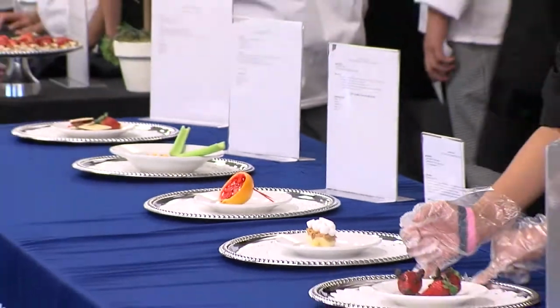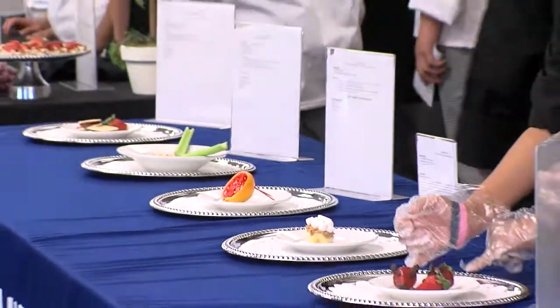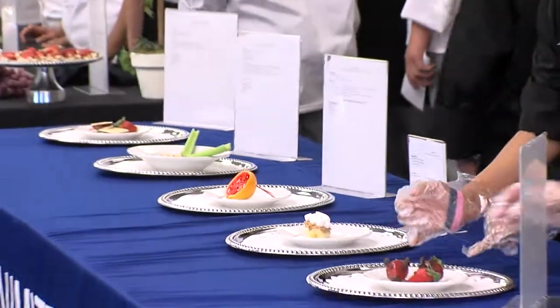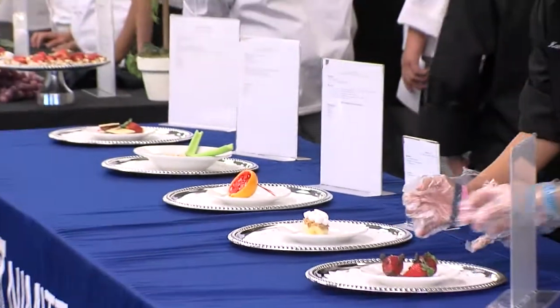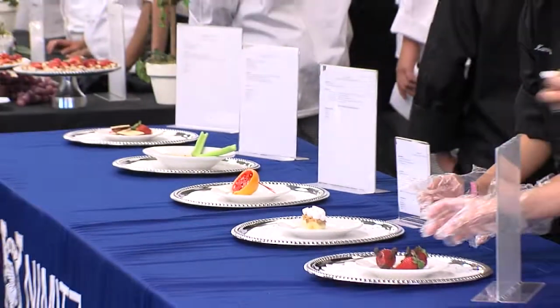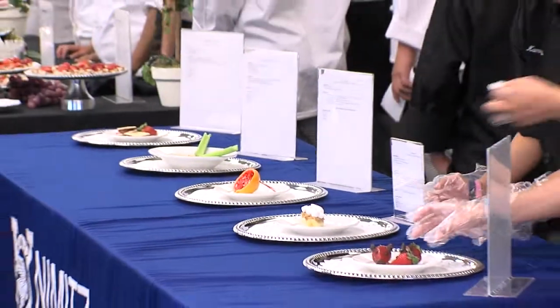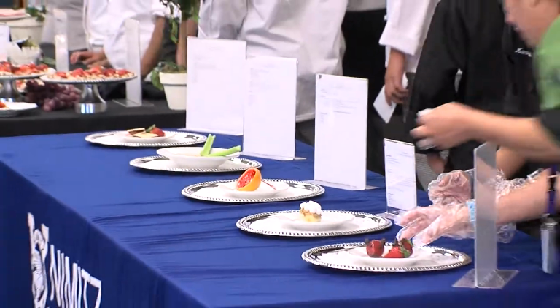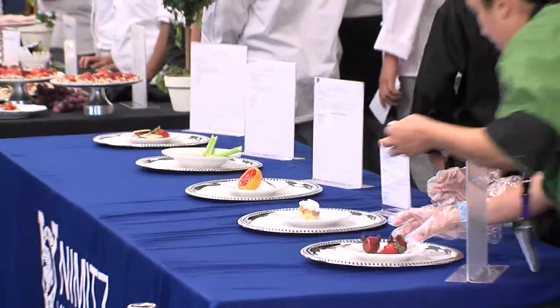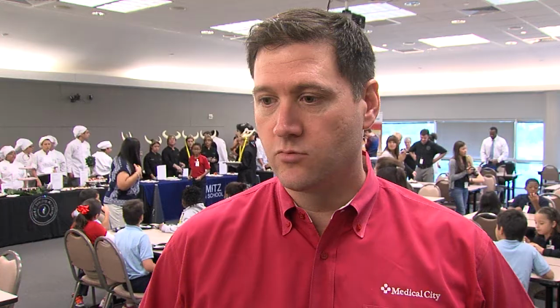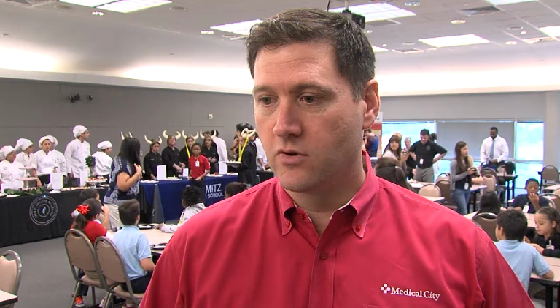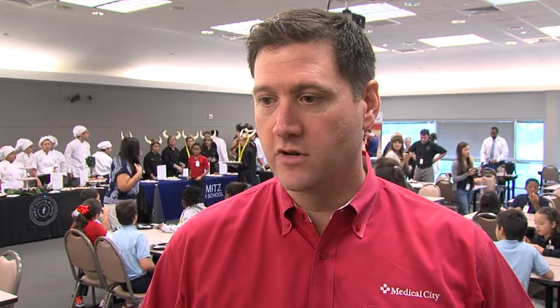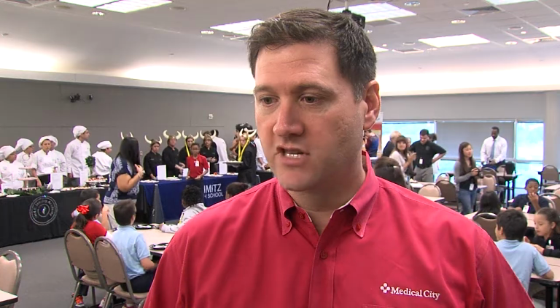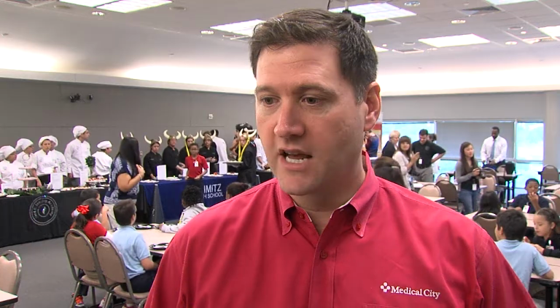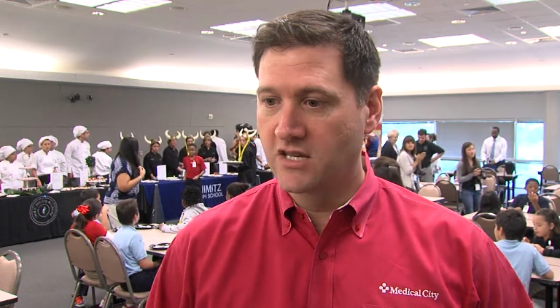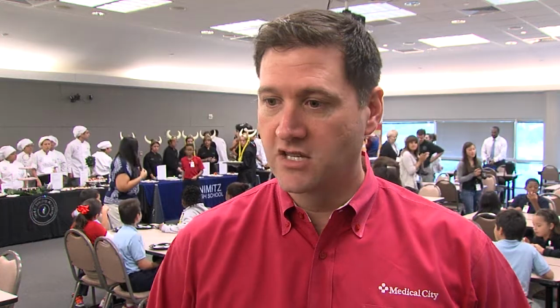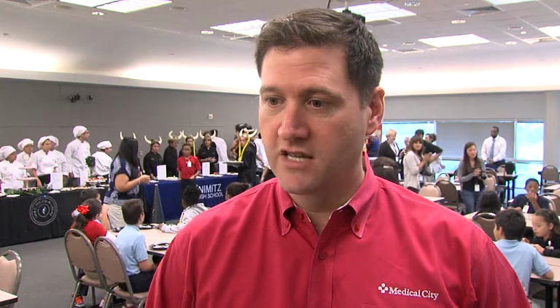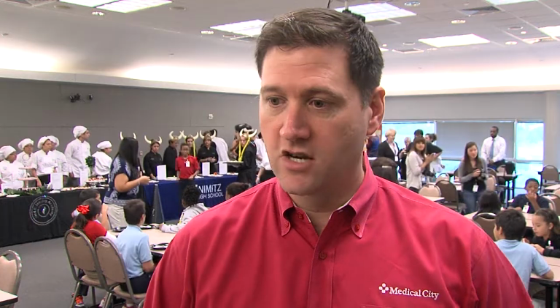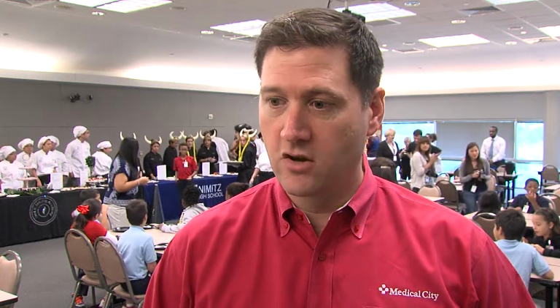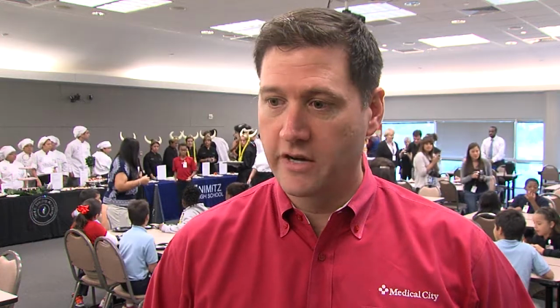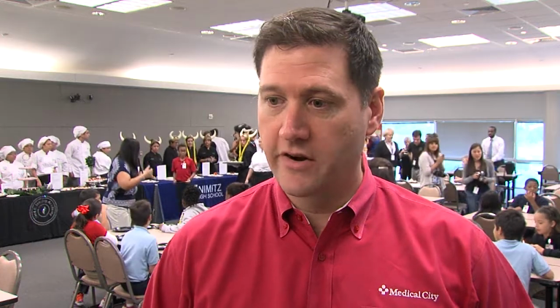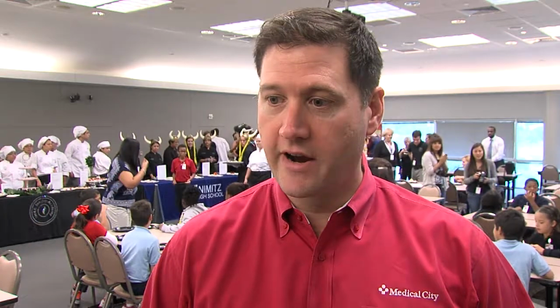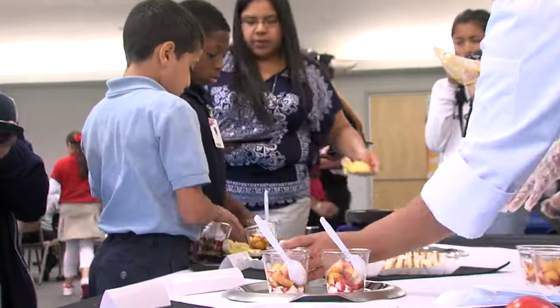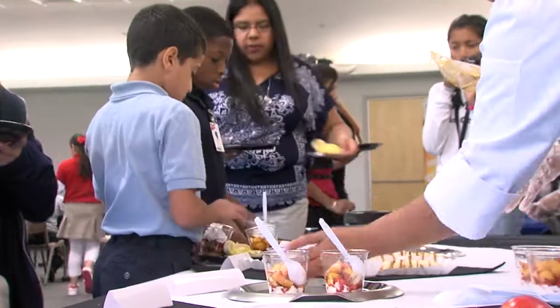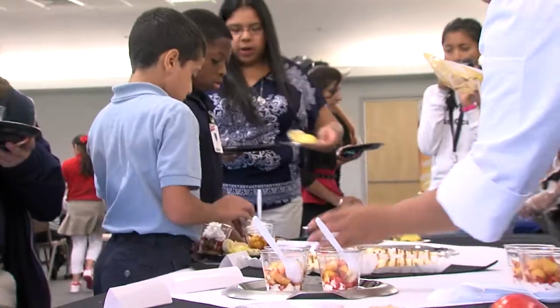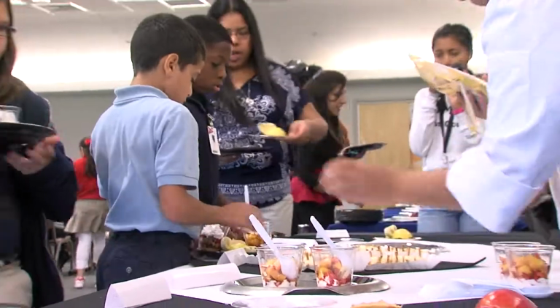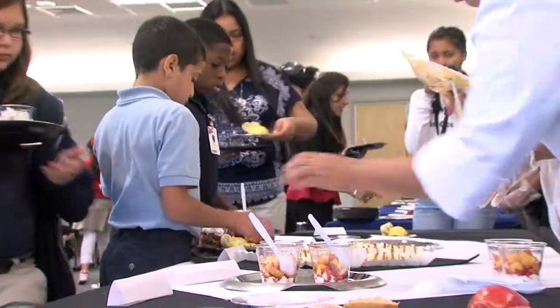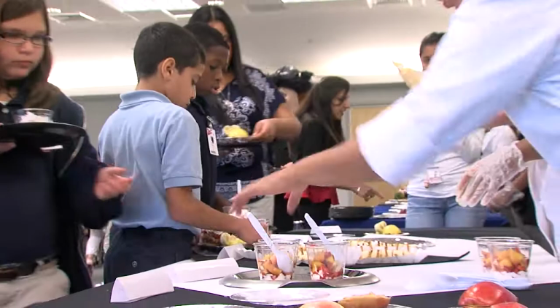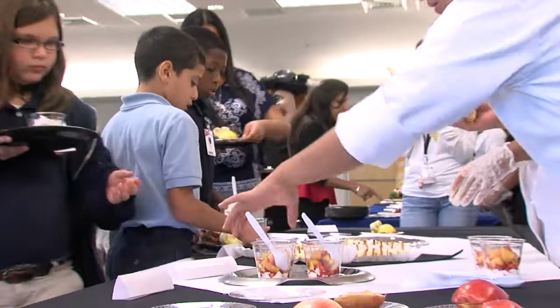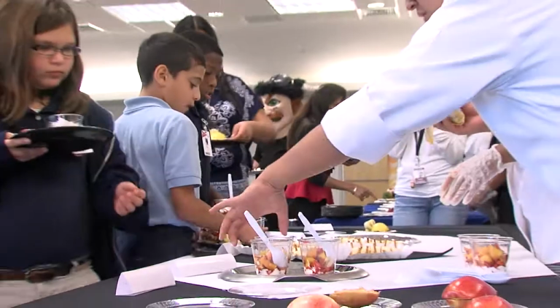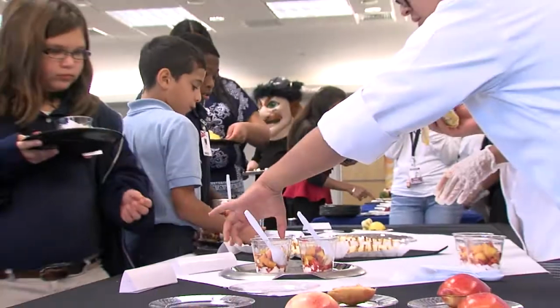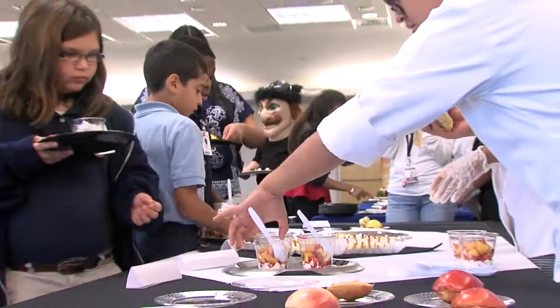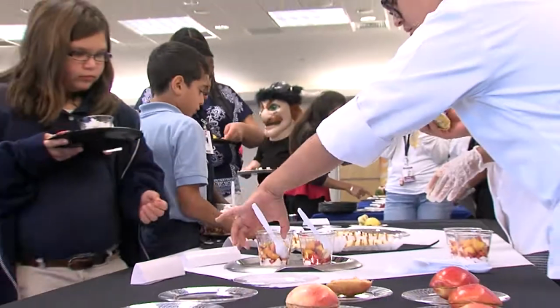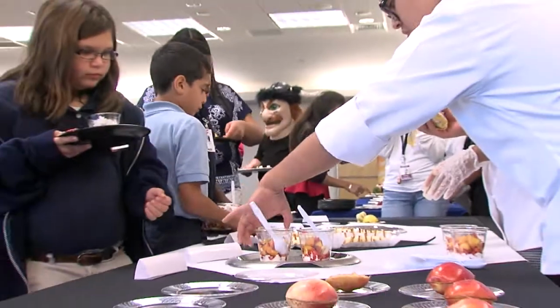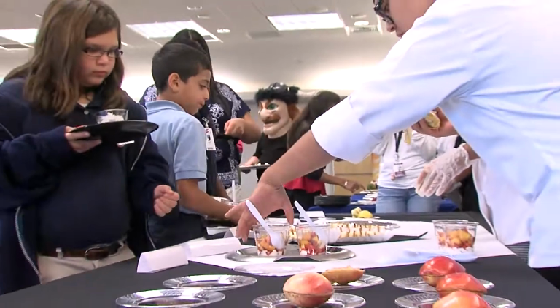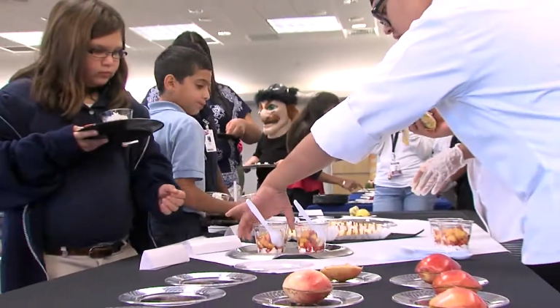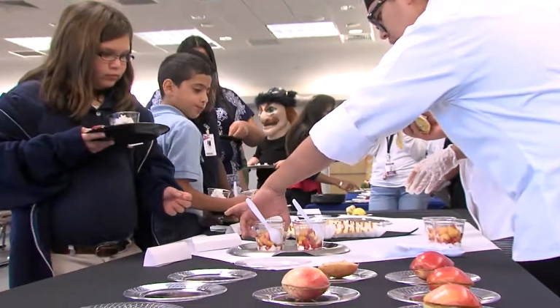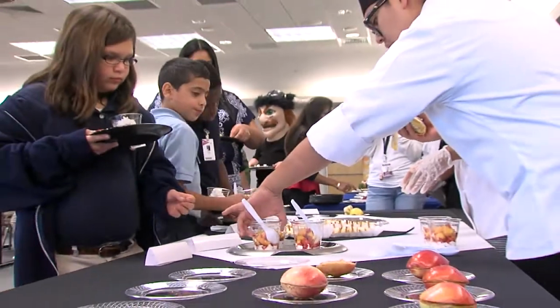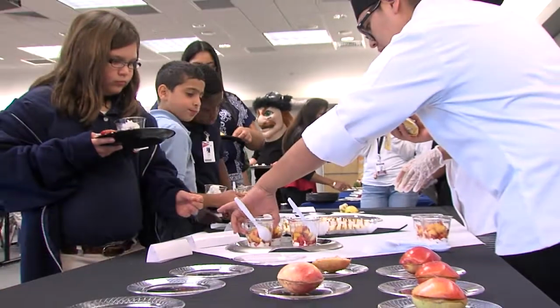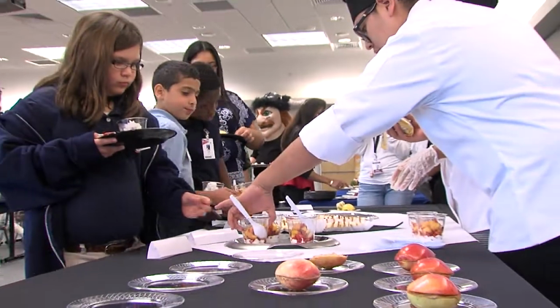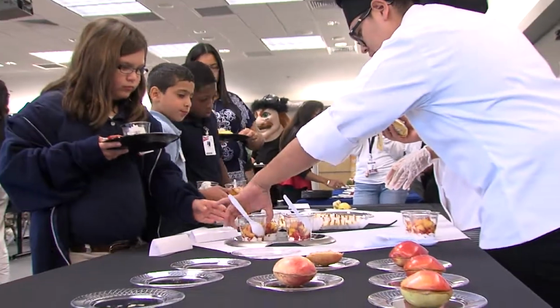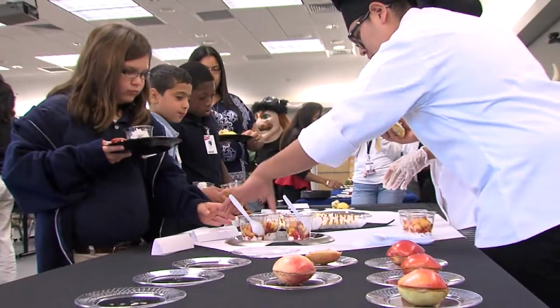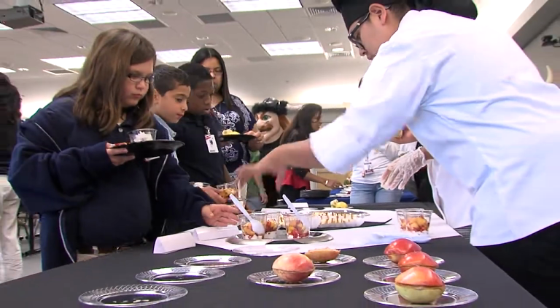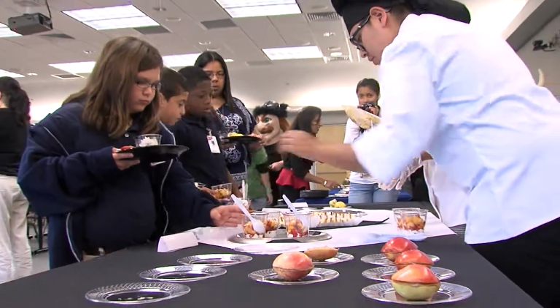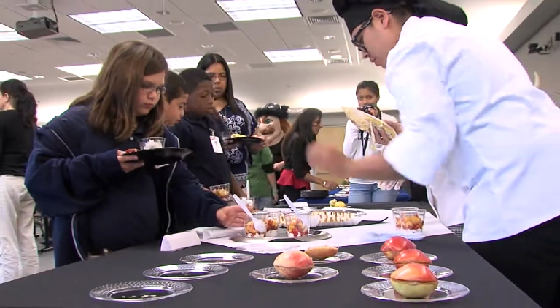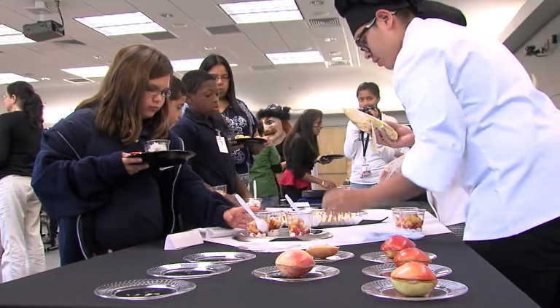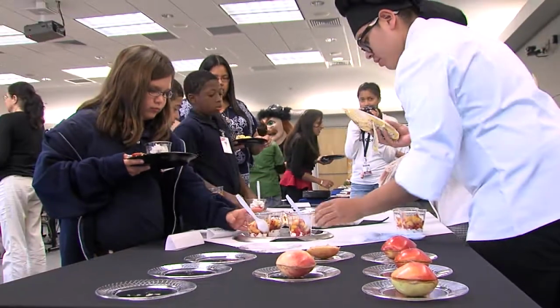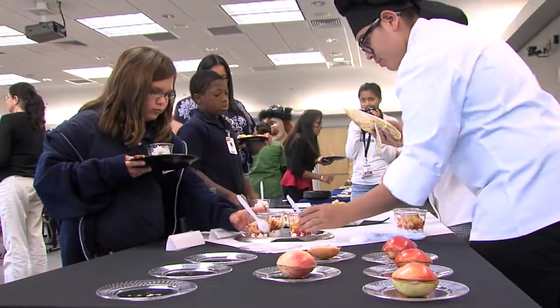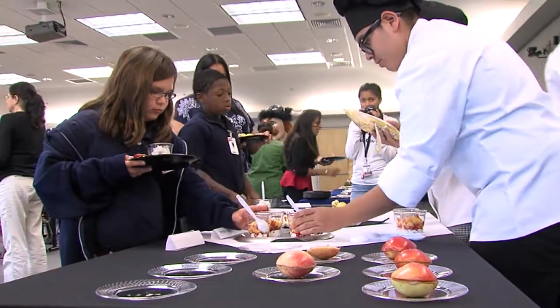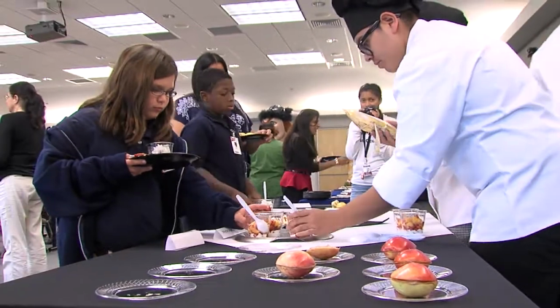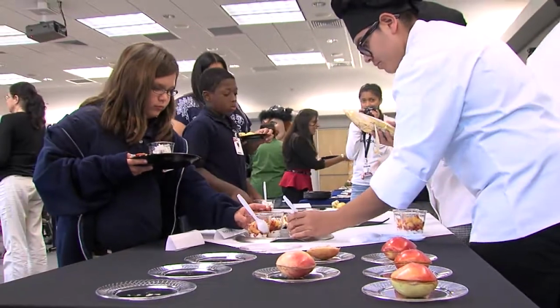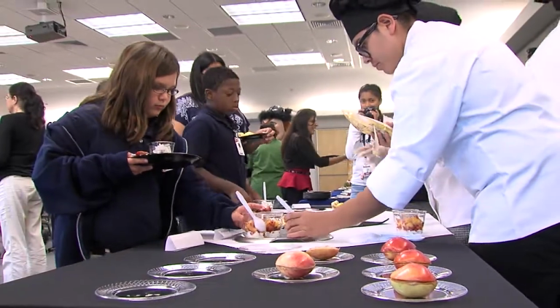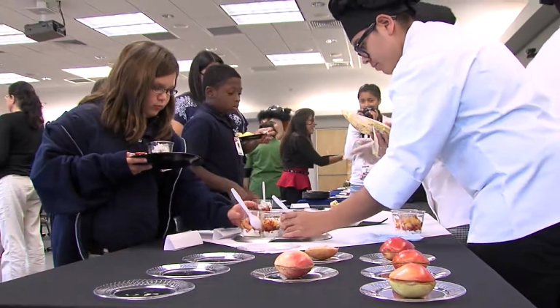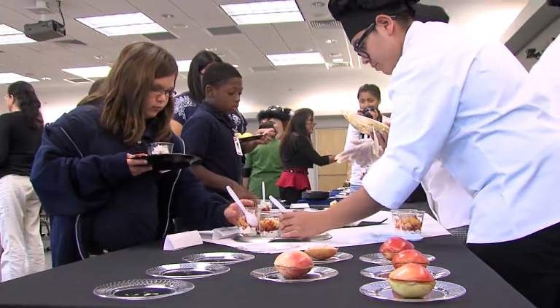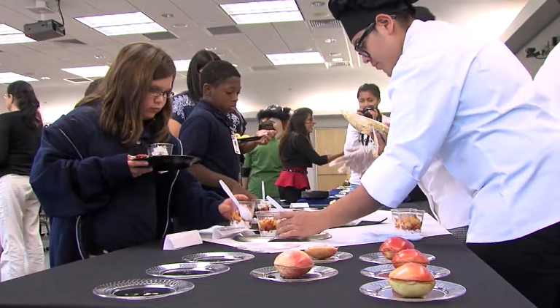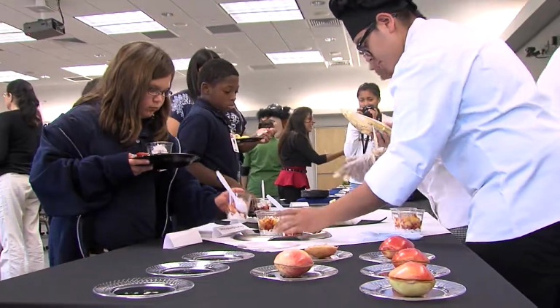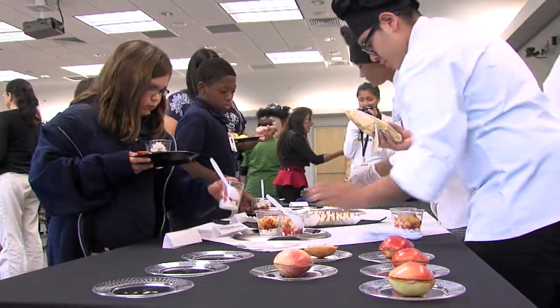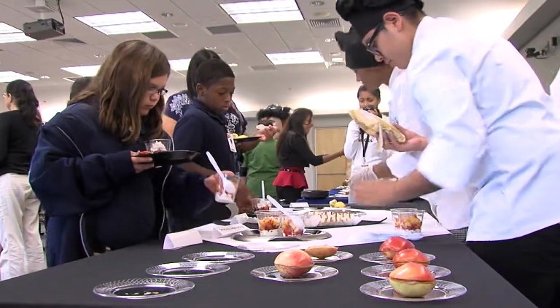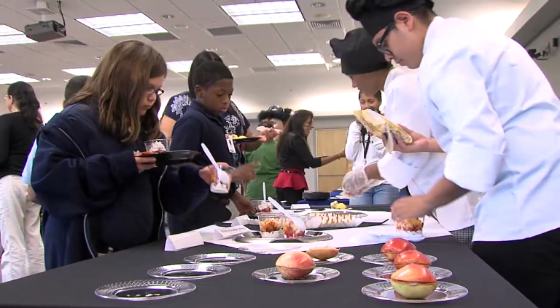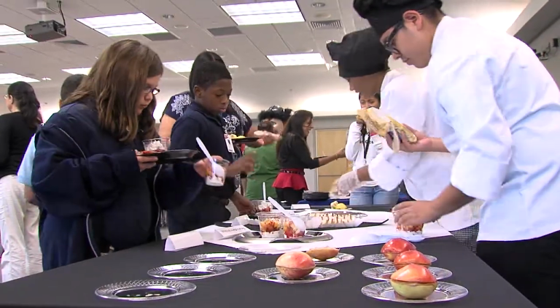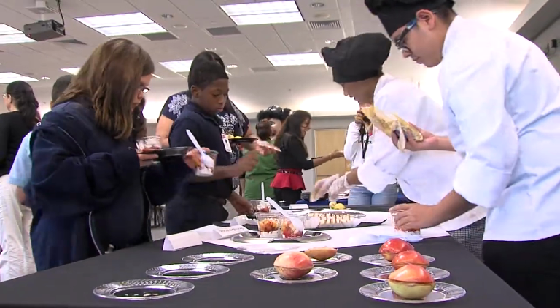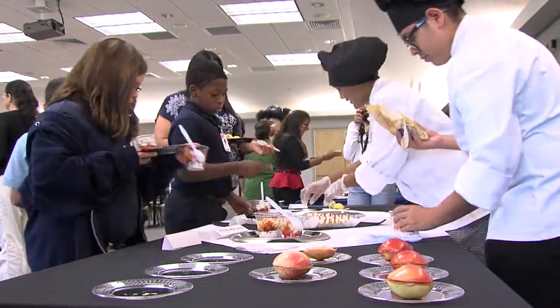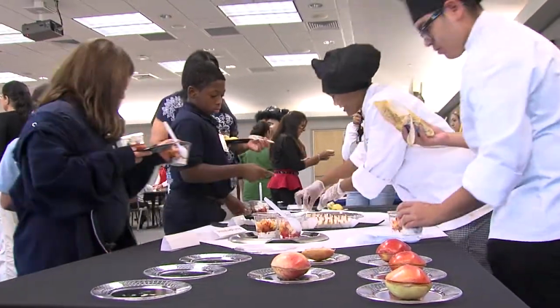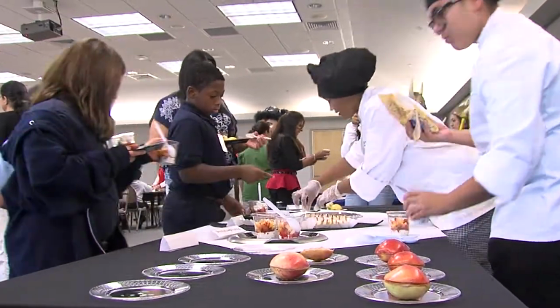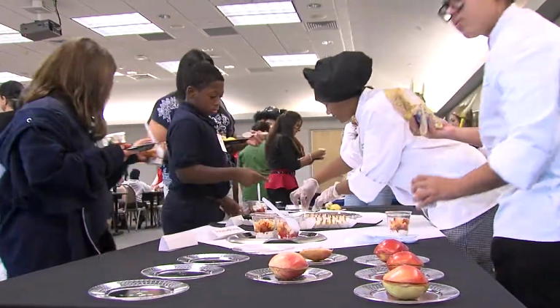What it is, is we're challenging the culinary high school kids to create healthy snacks that elementary school kids can make by themselves at home.